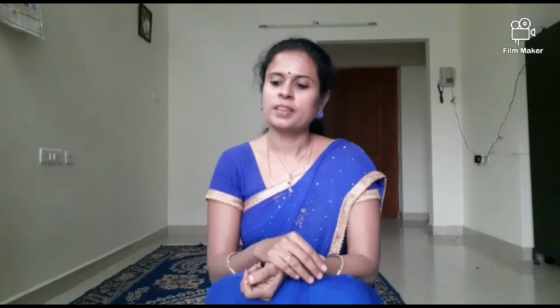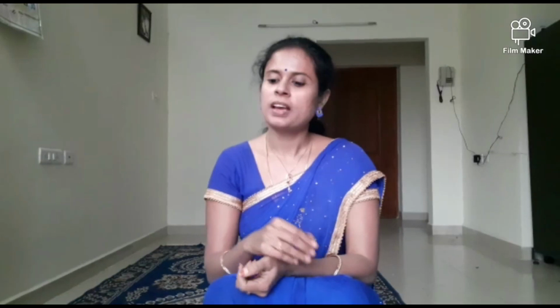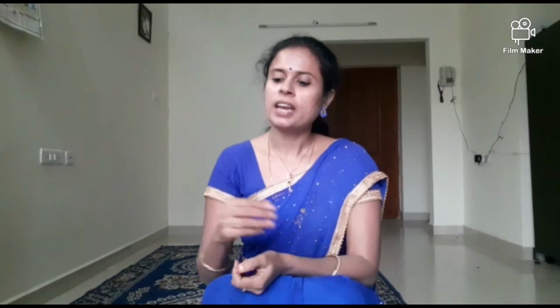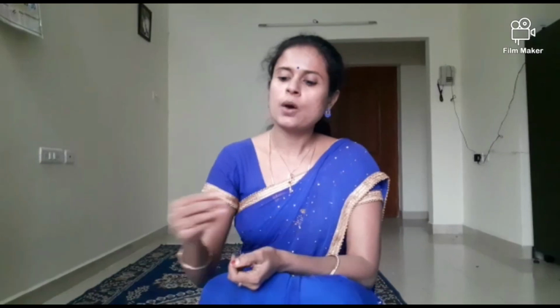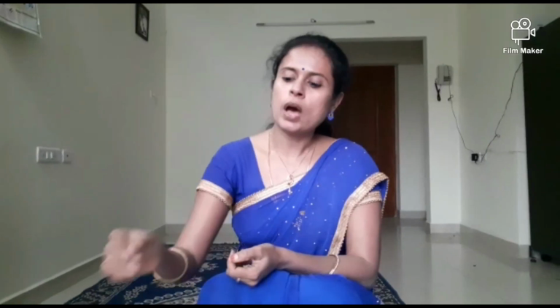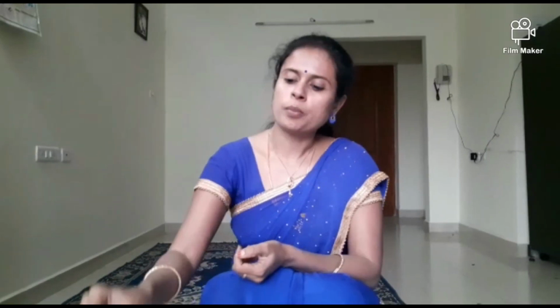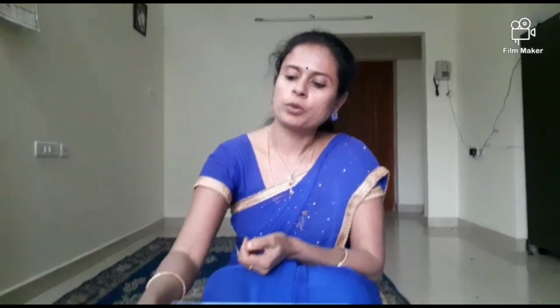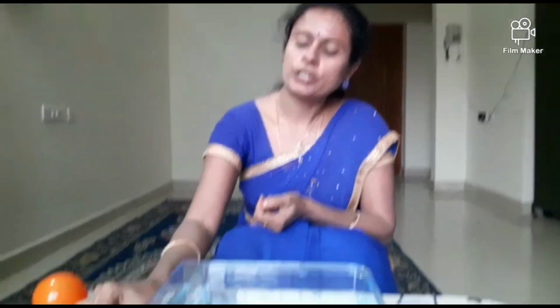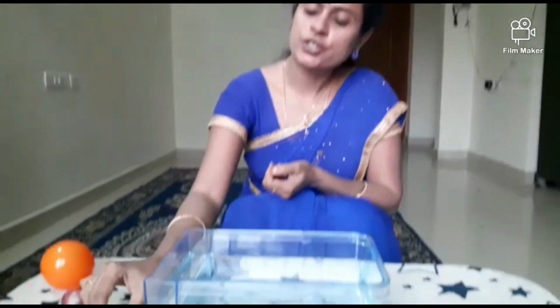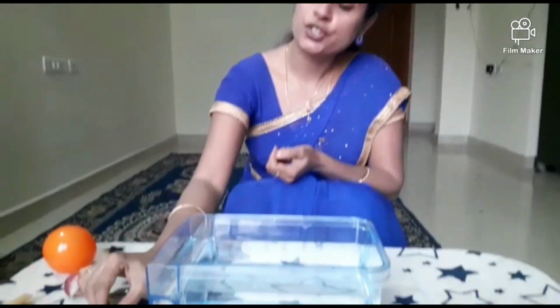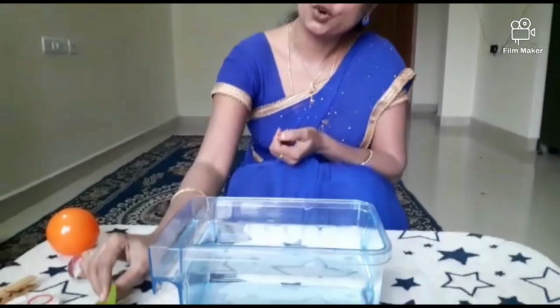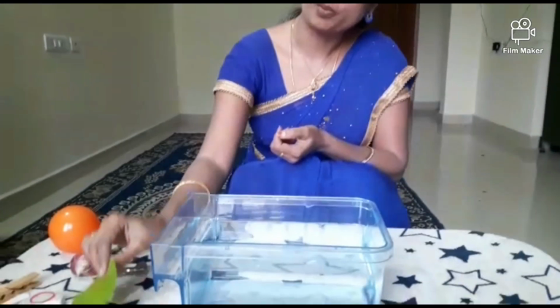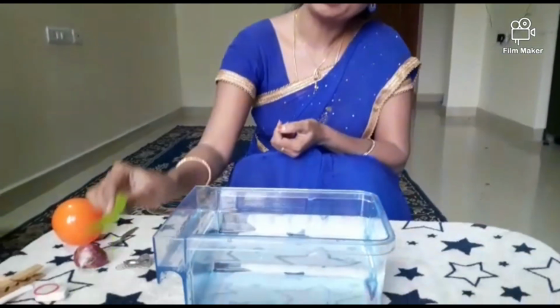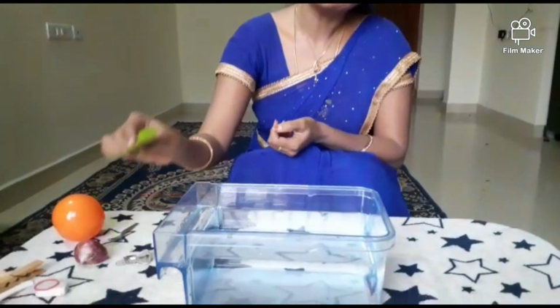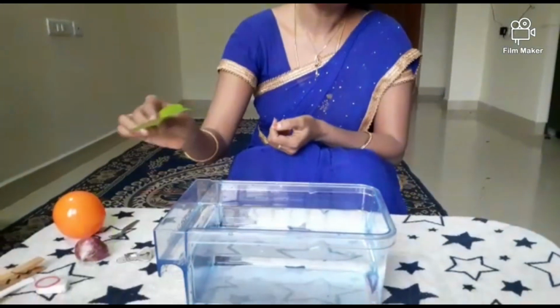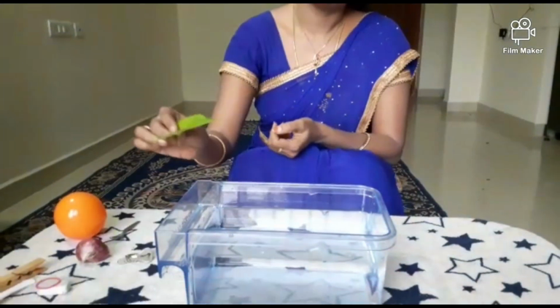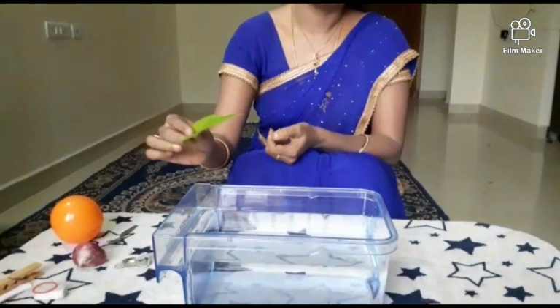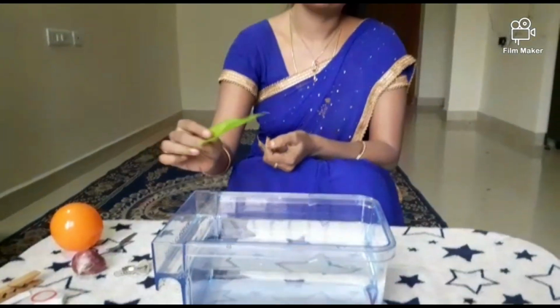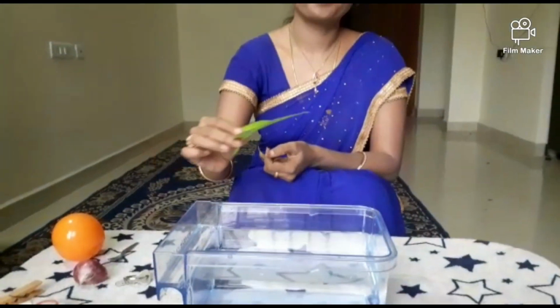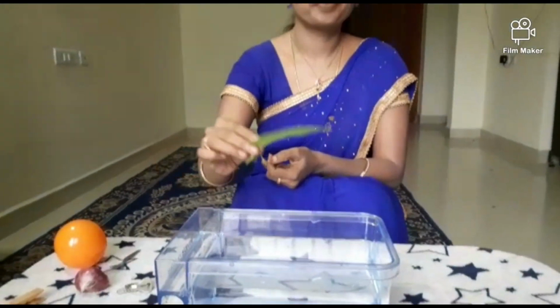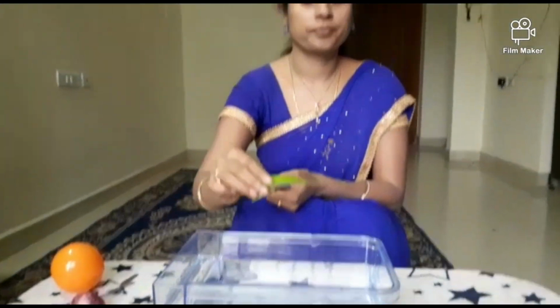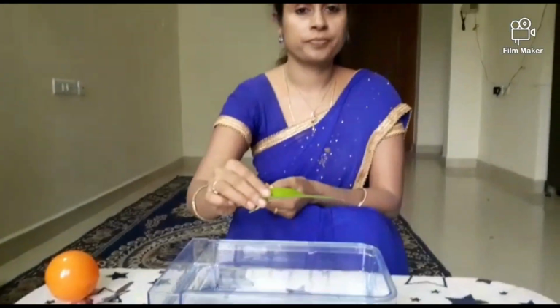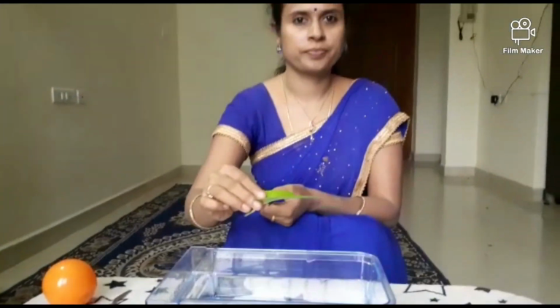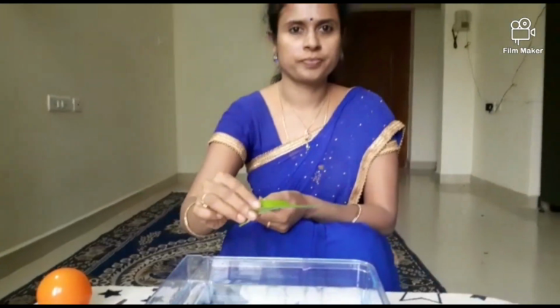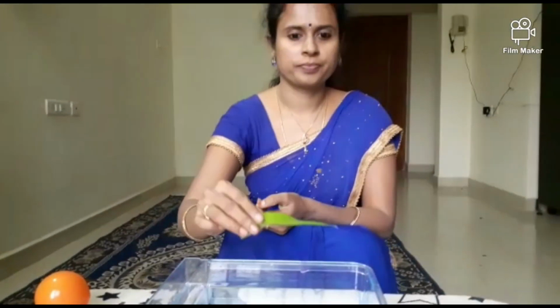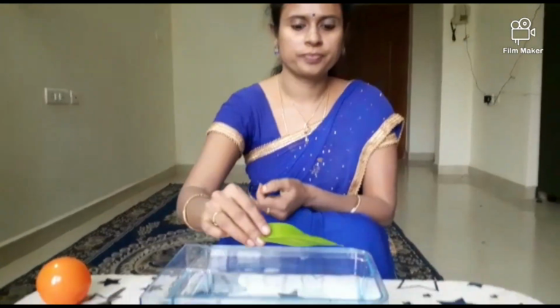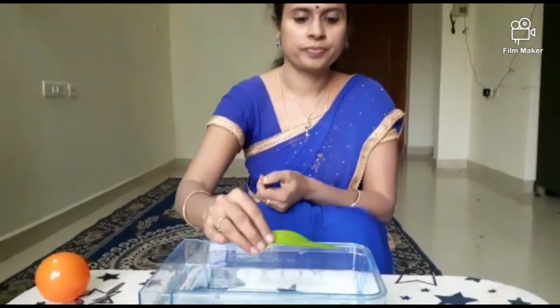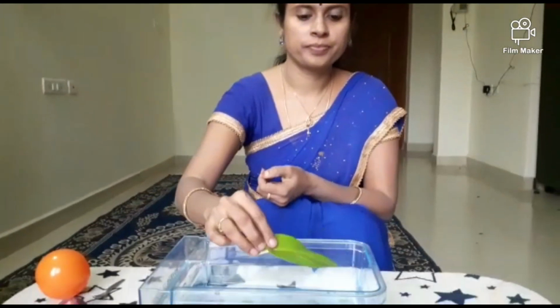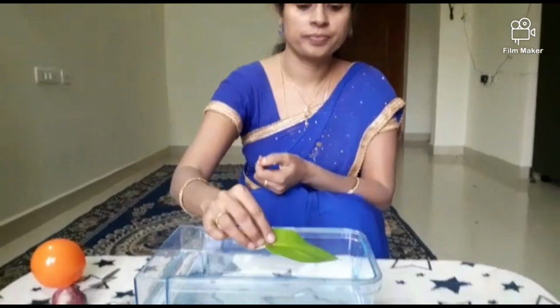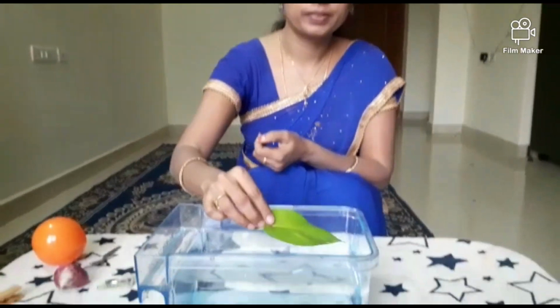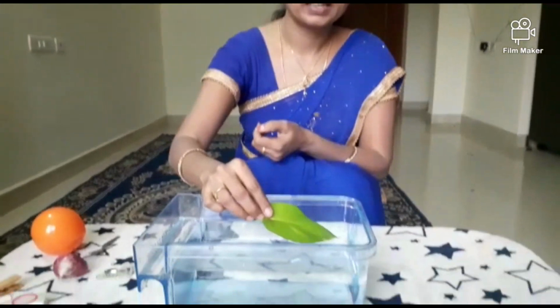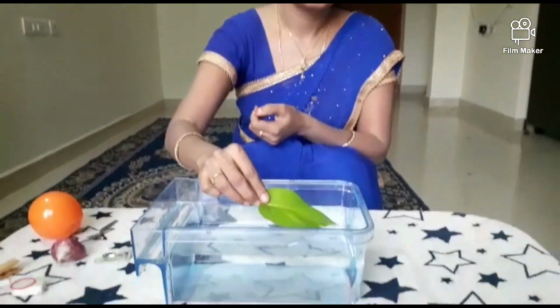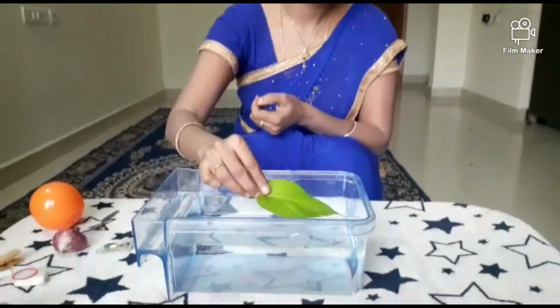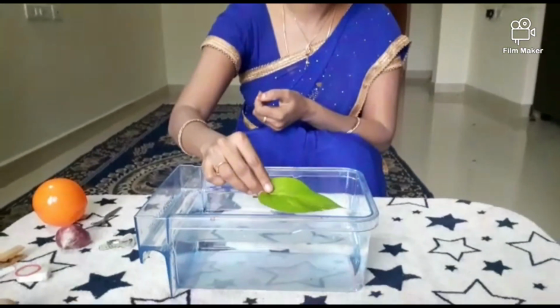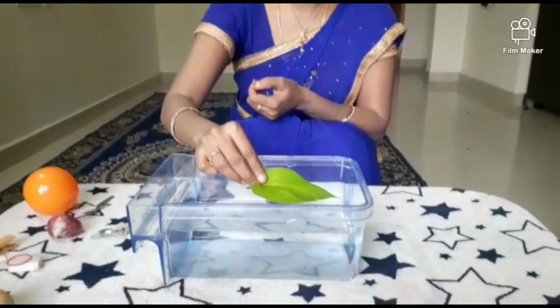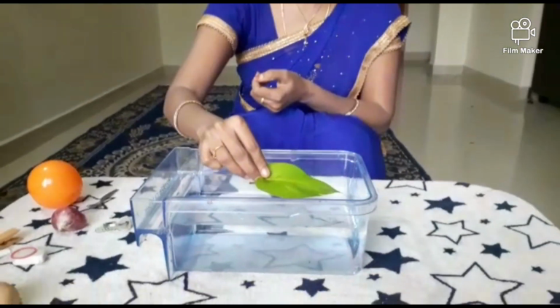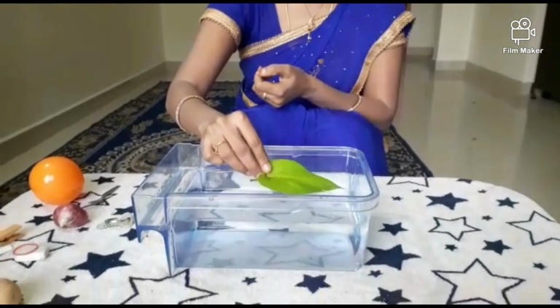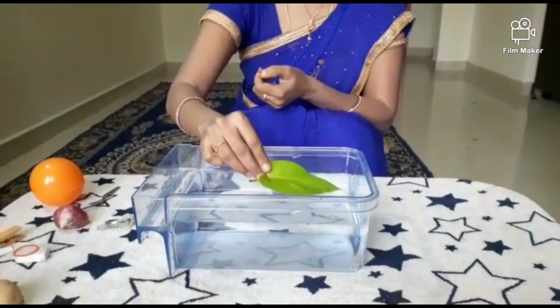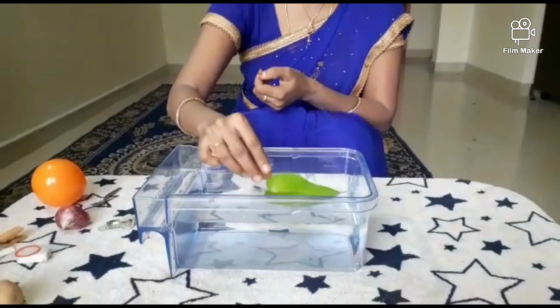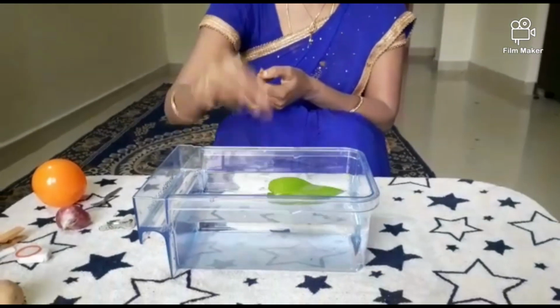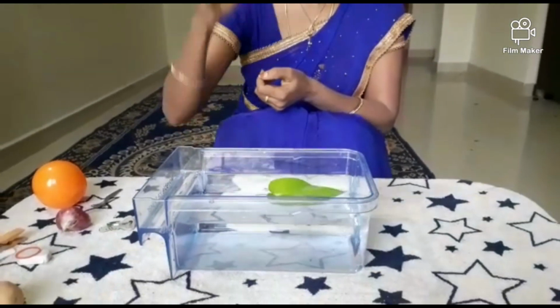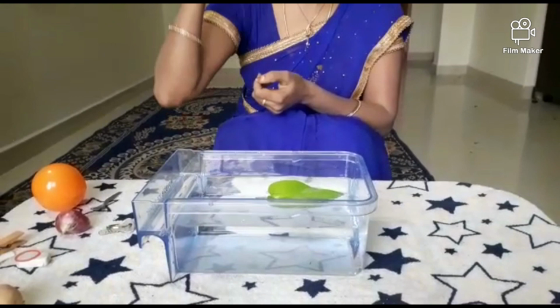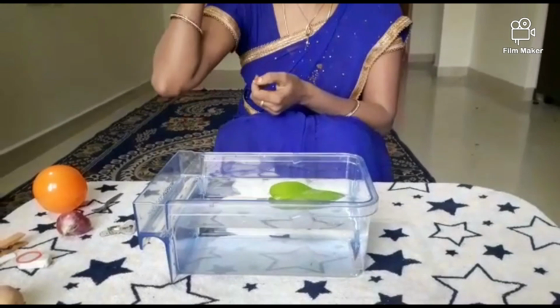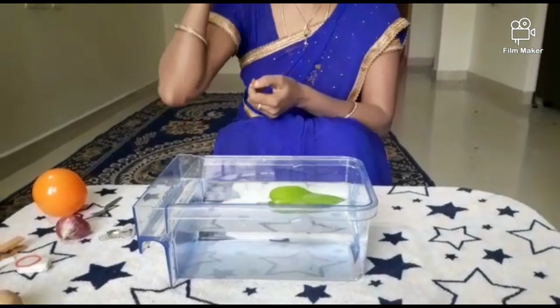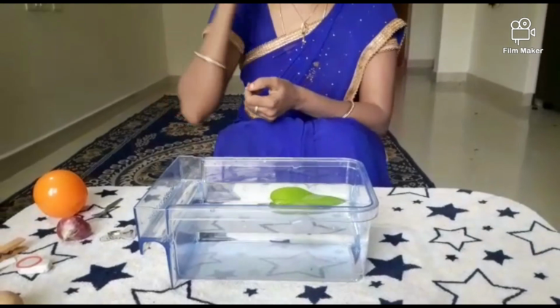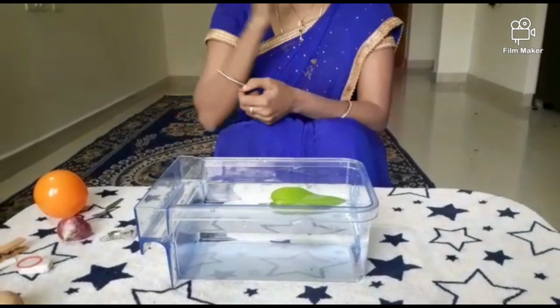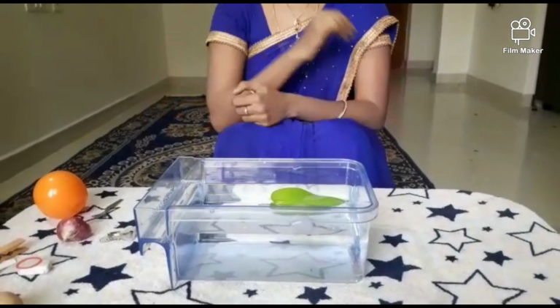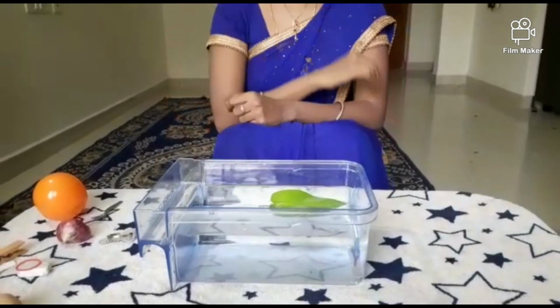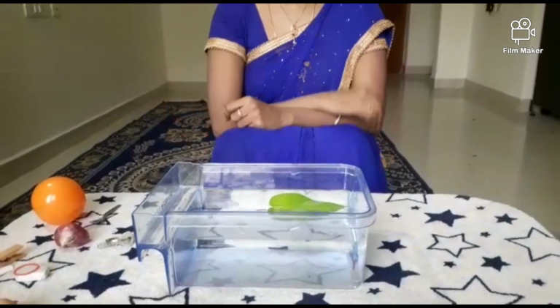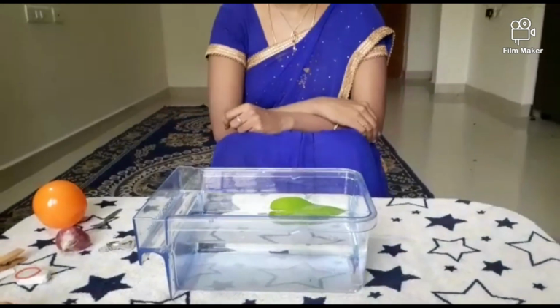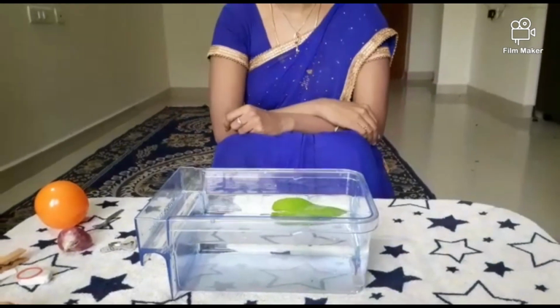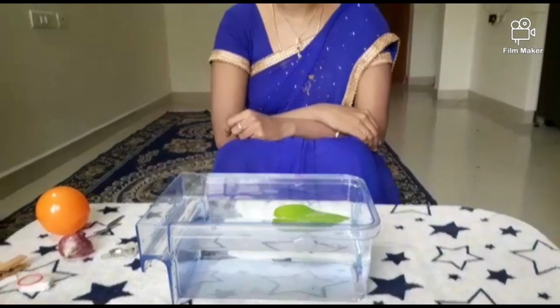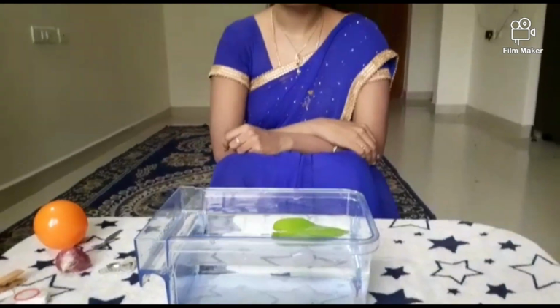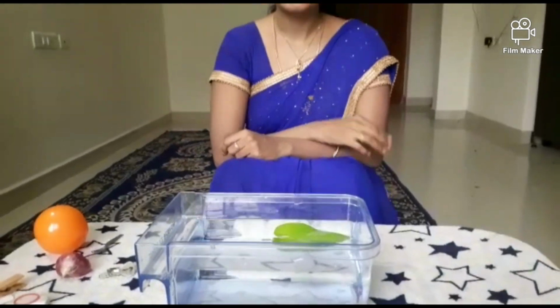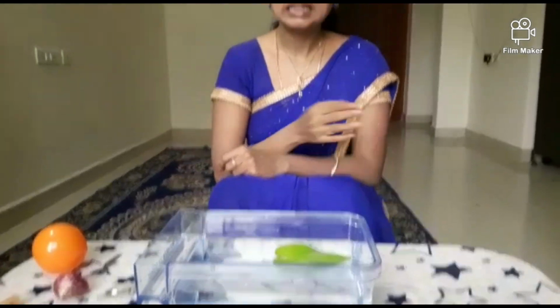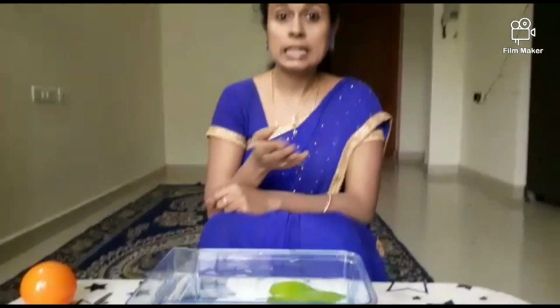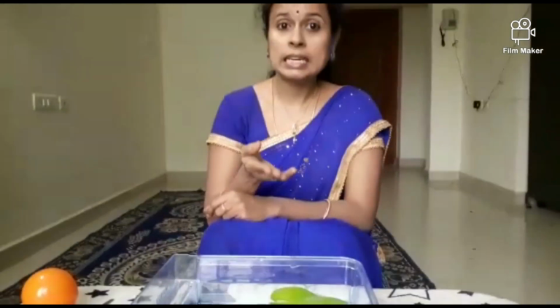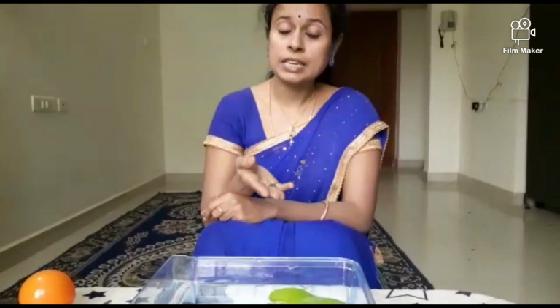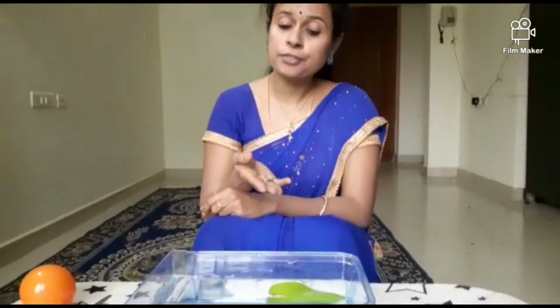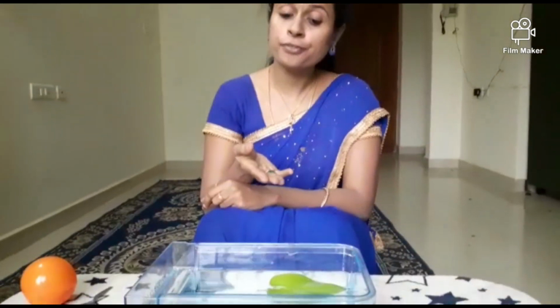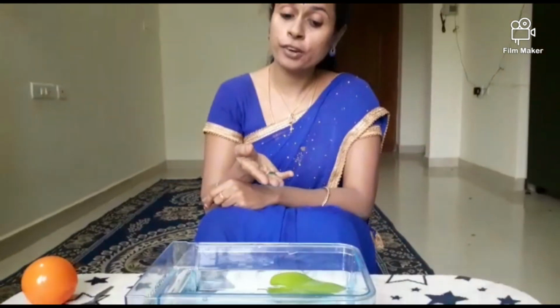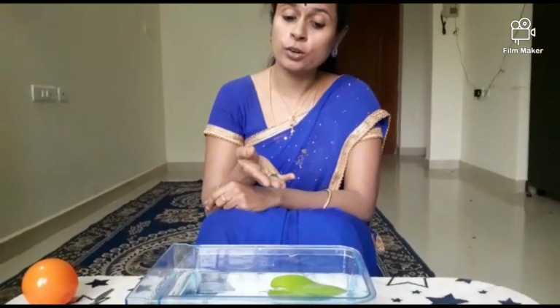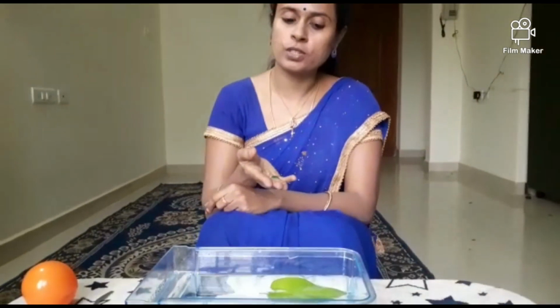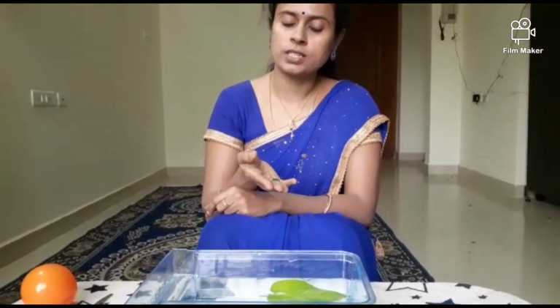Now, I am going to drop a leaf. Let's see what happens. The leaf floats.